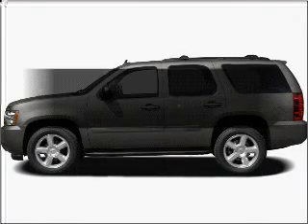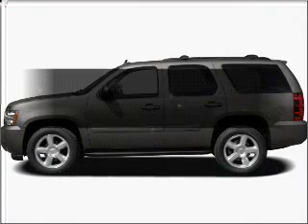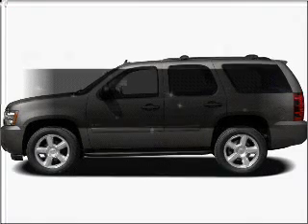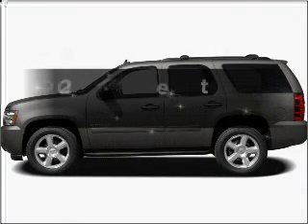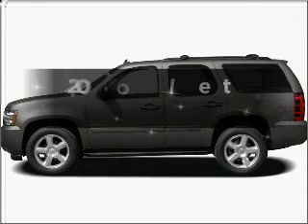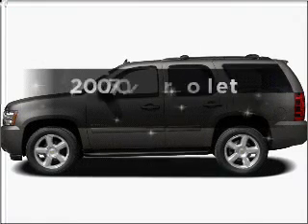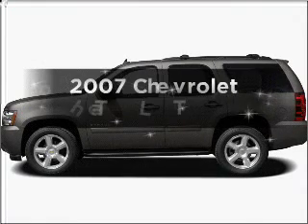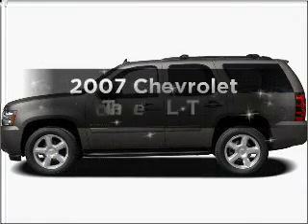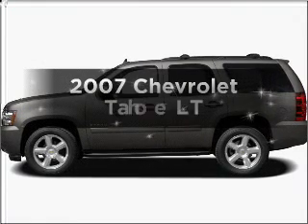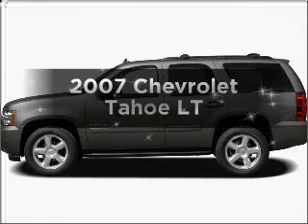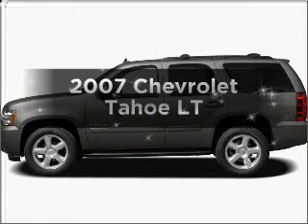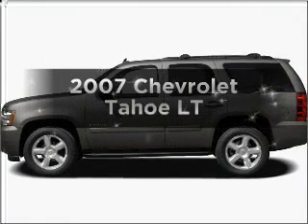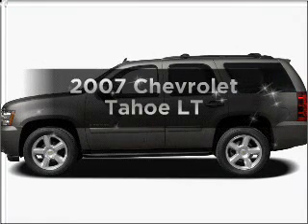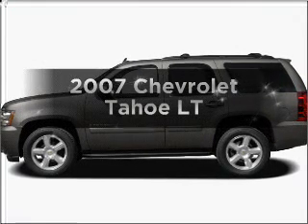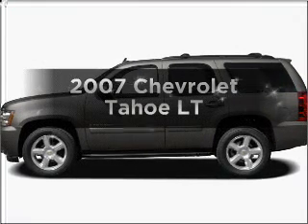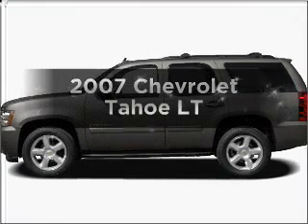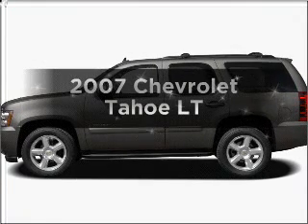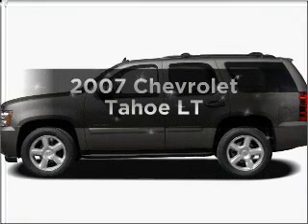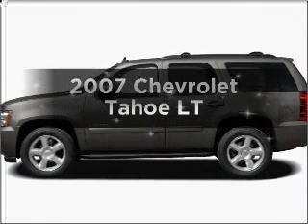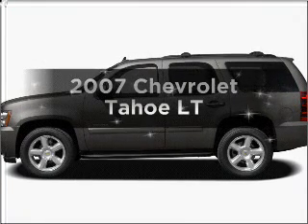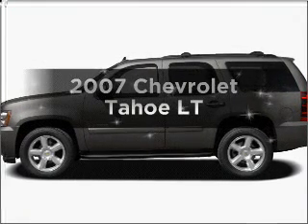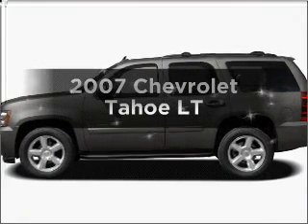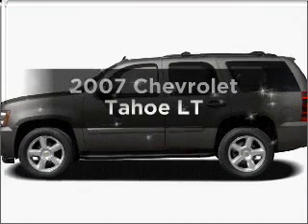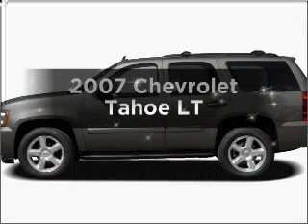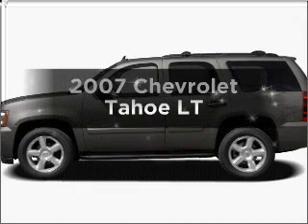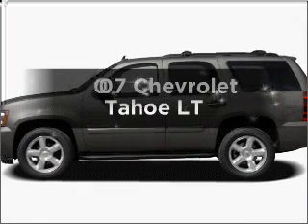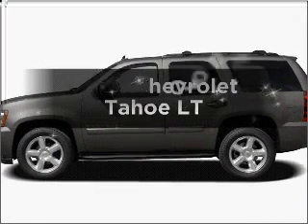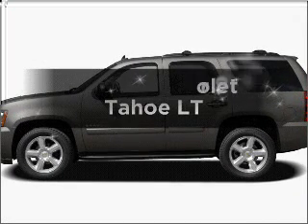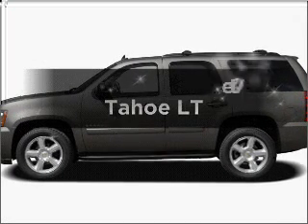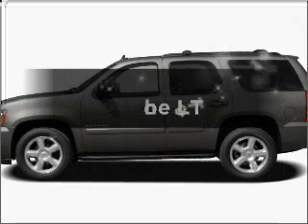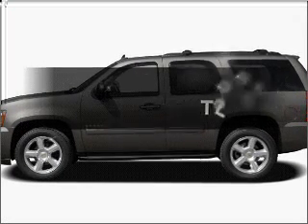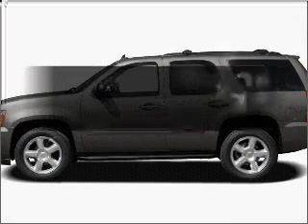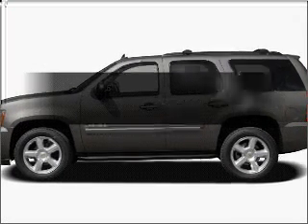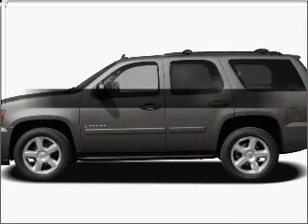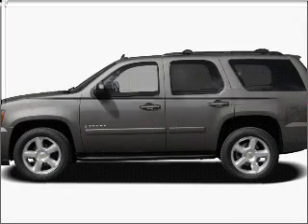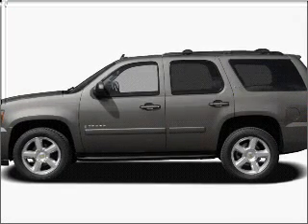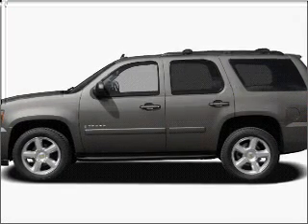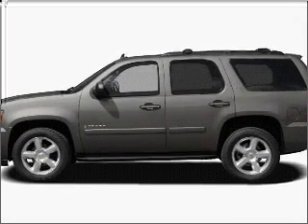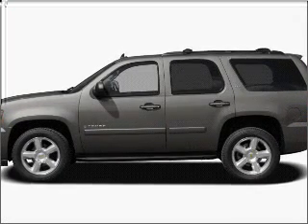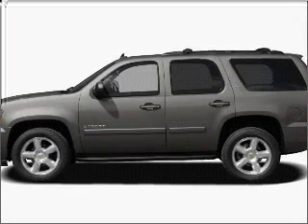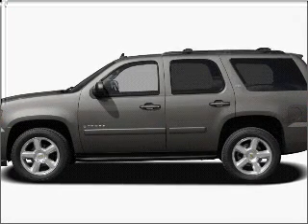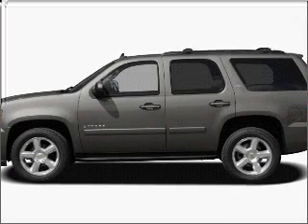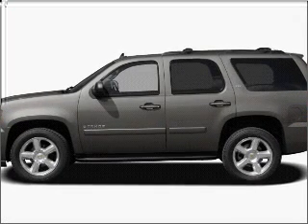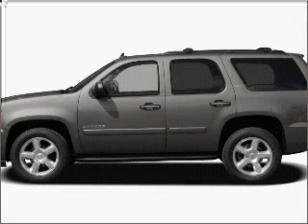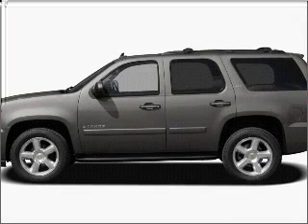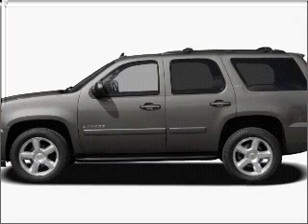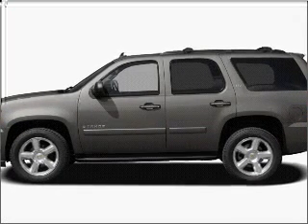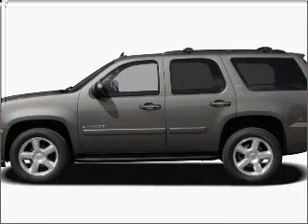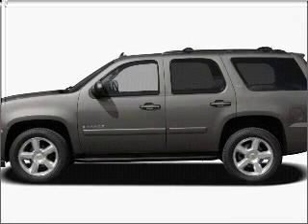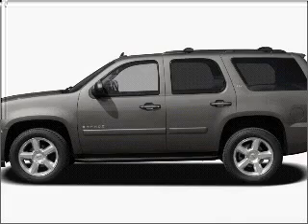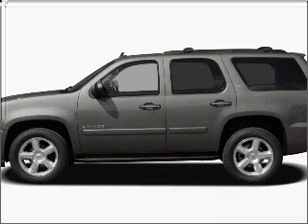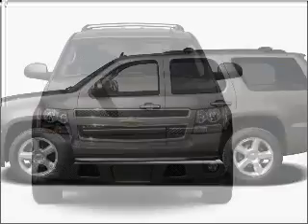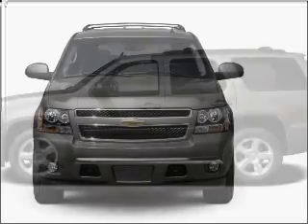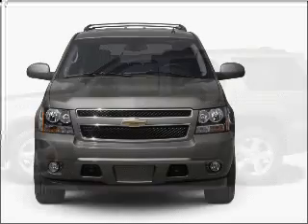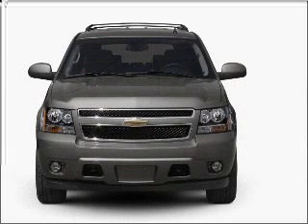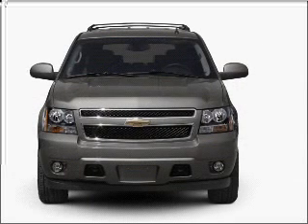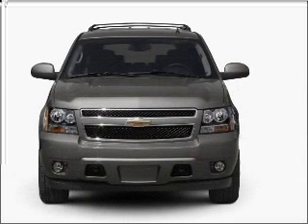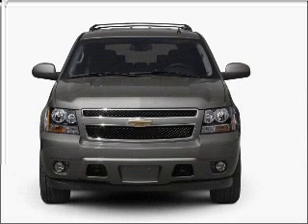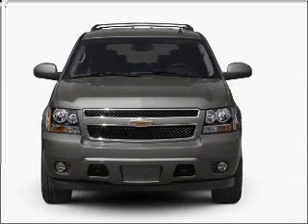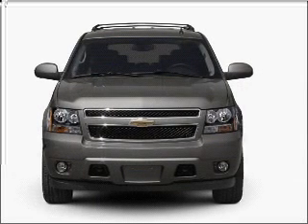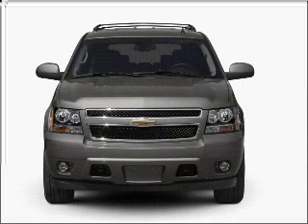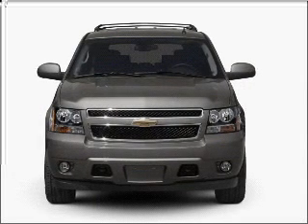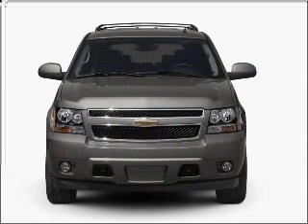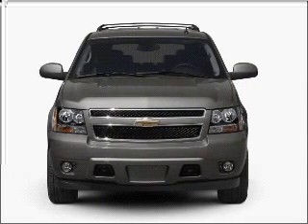Introducing the 2007 Chevrolet Tahoe. If you're looking for an automobile with great attributes, look no further.